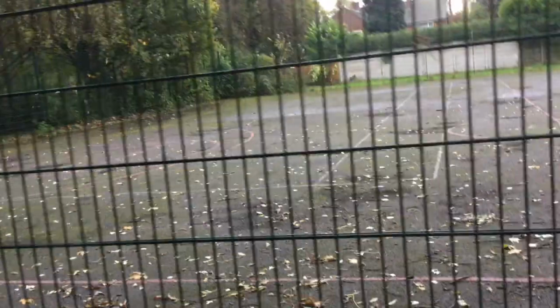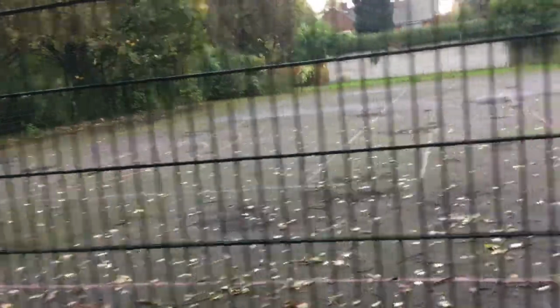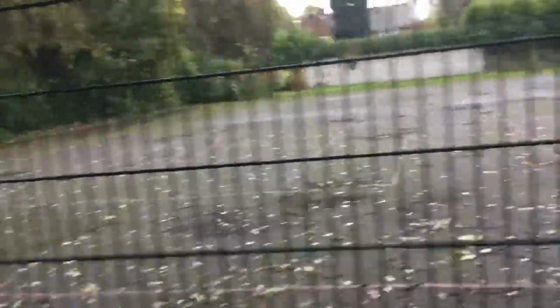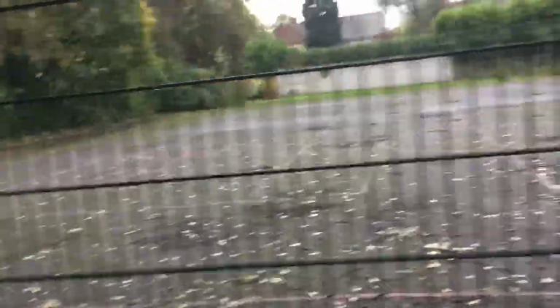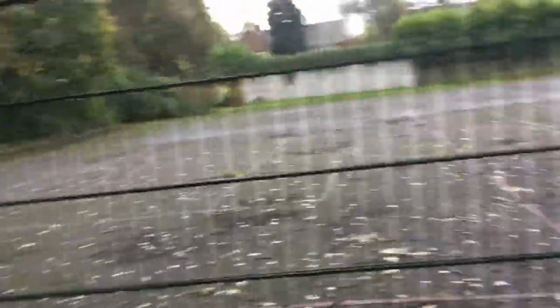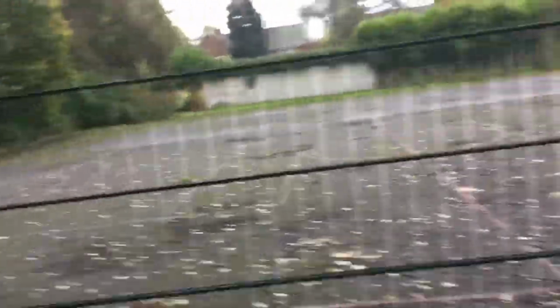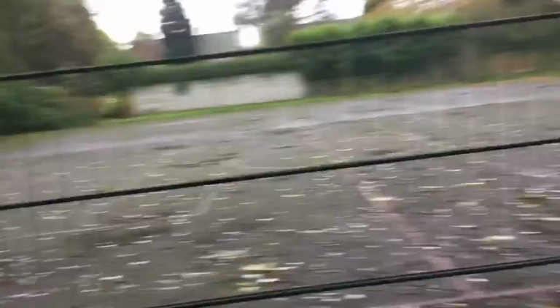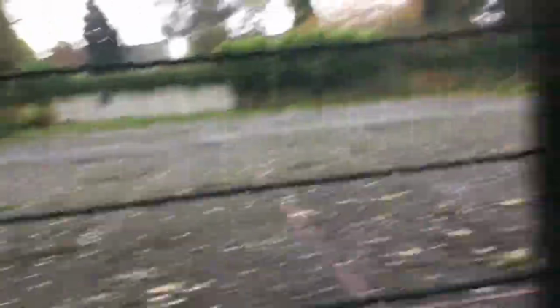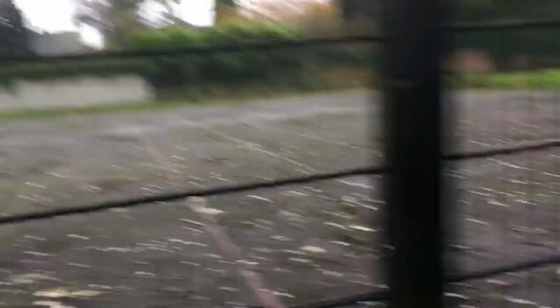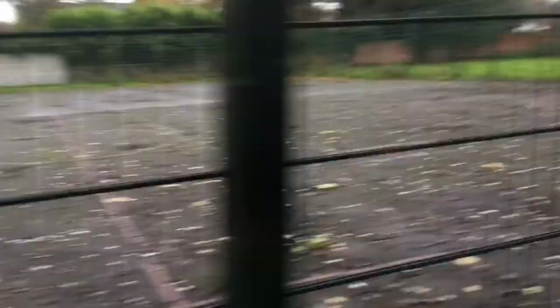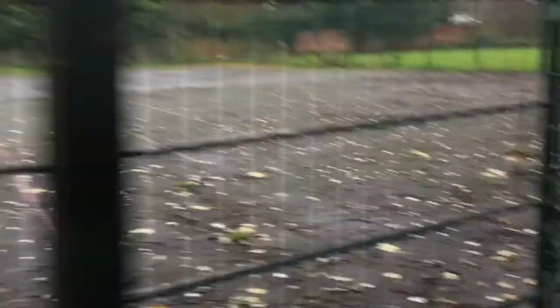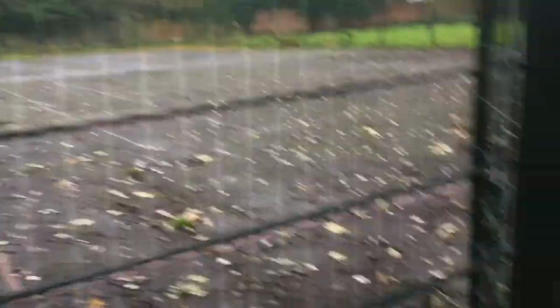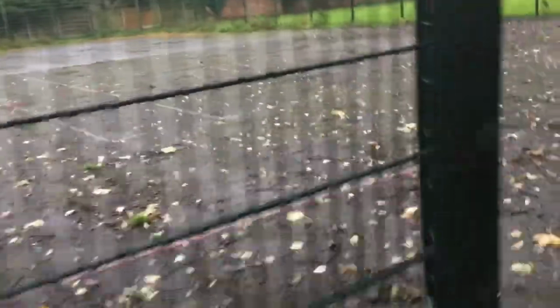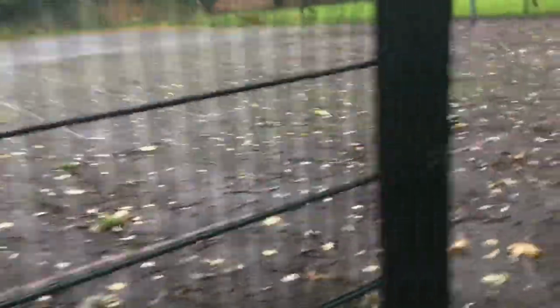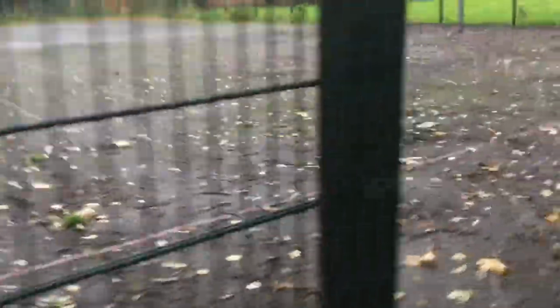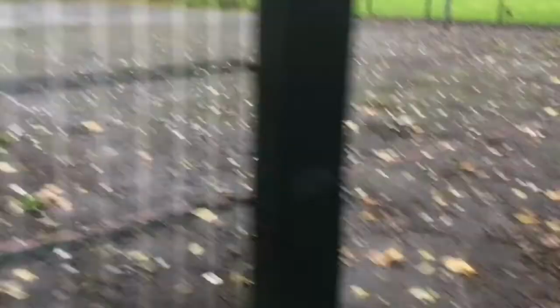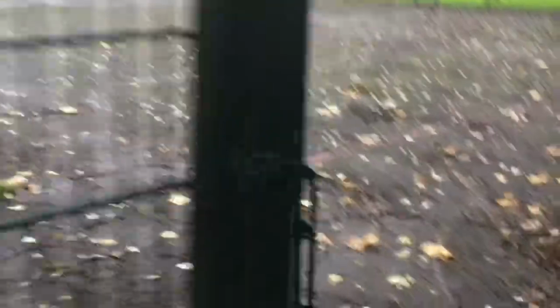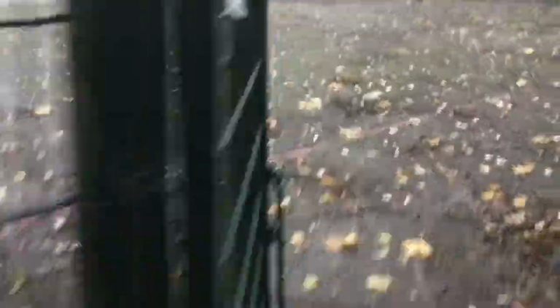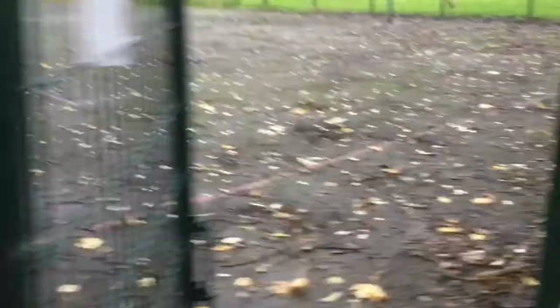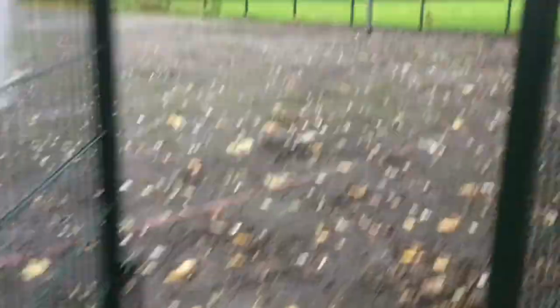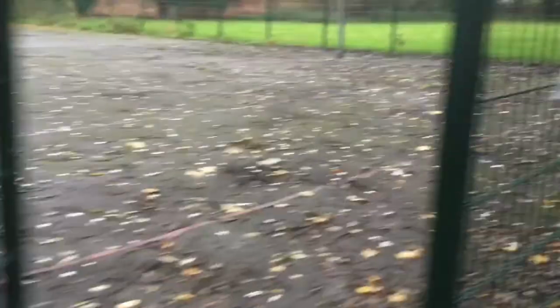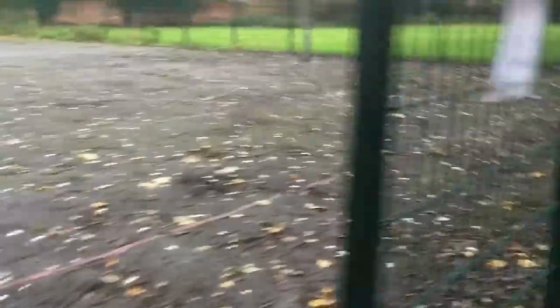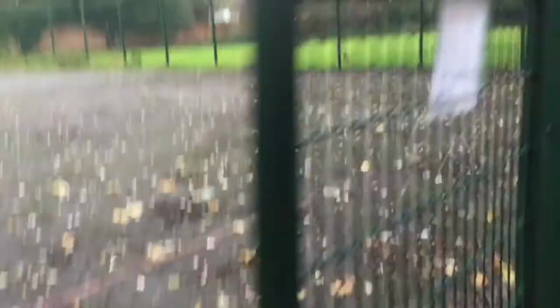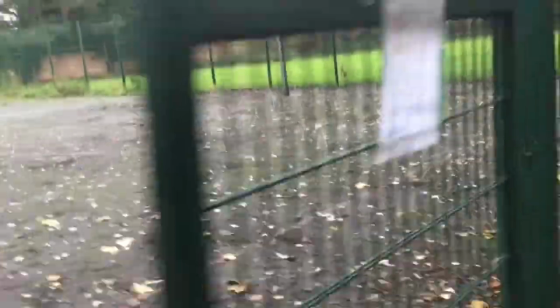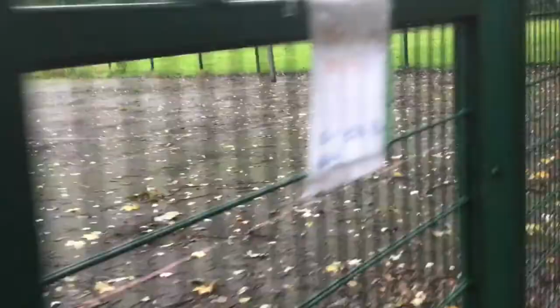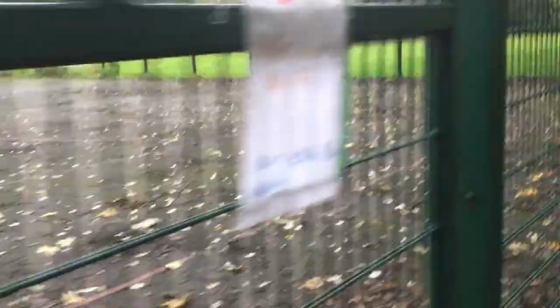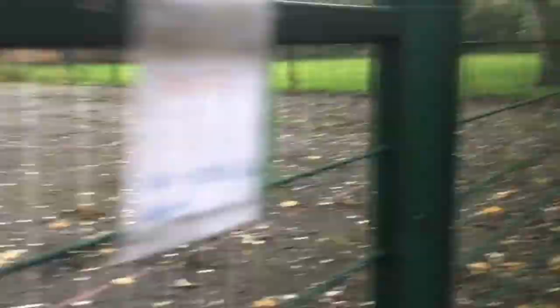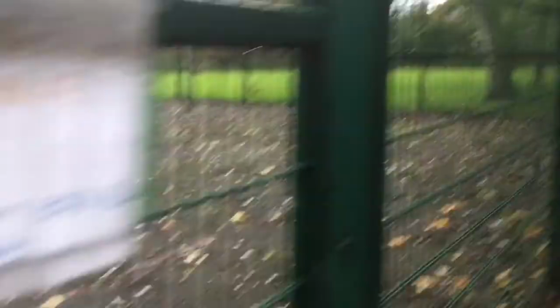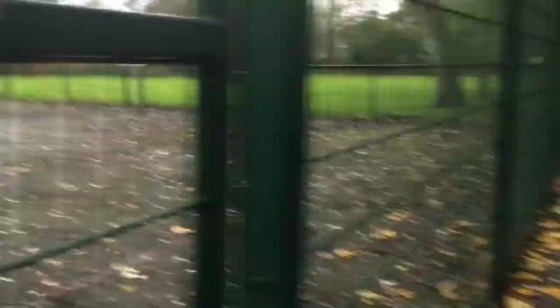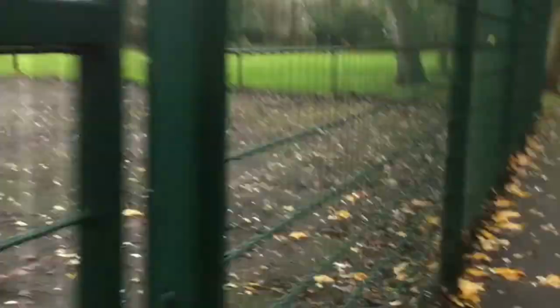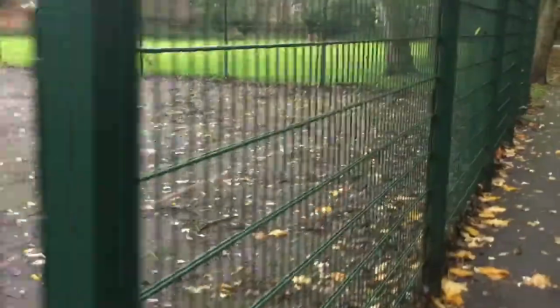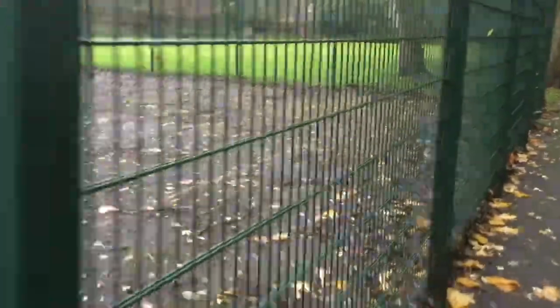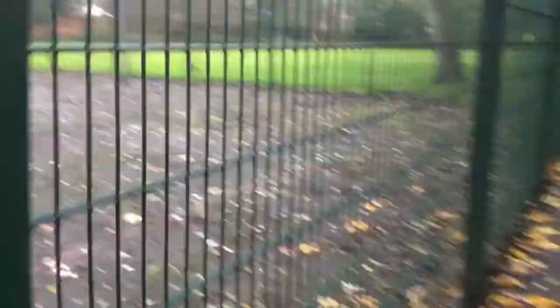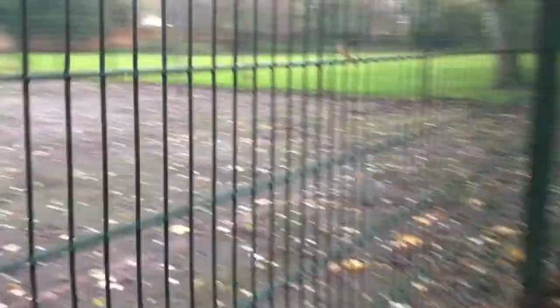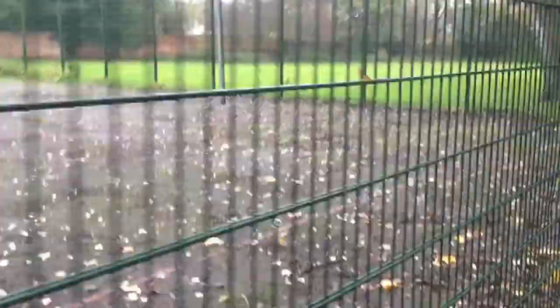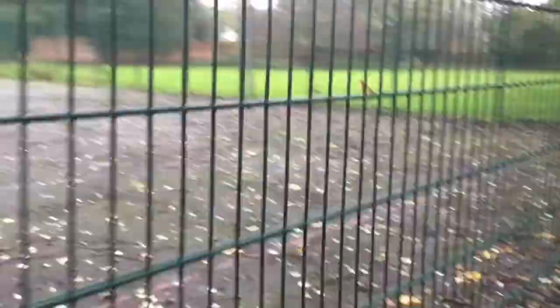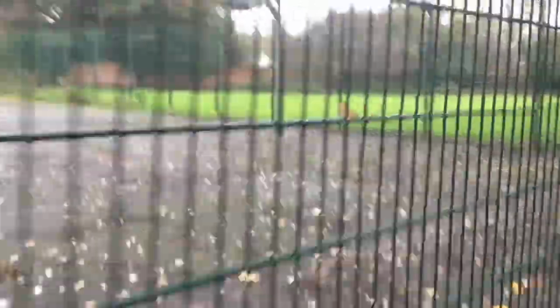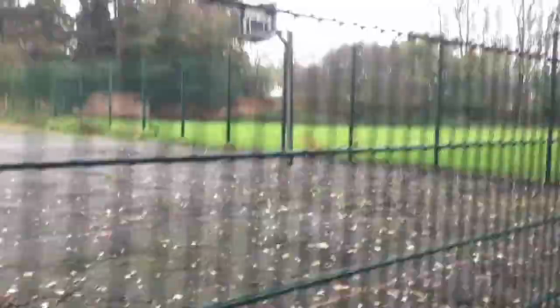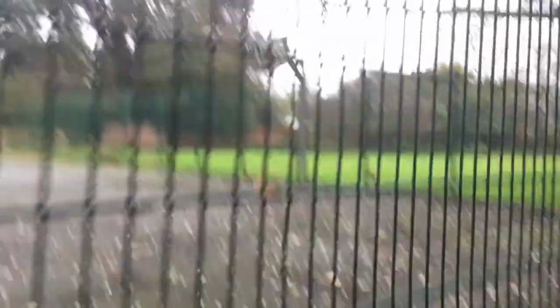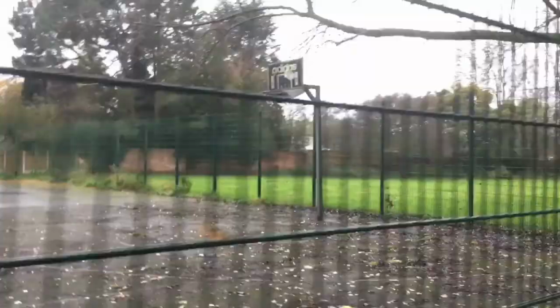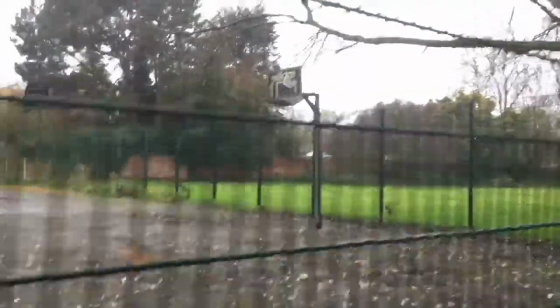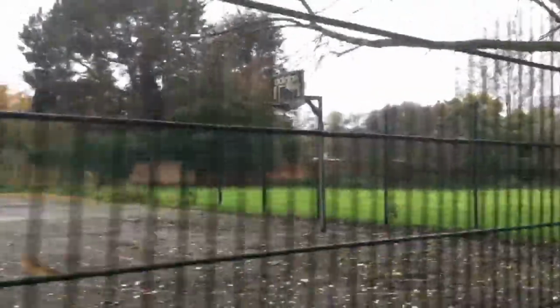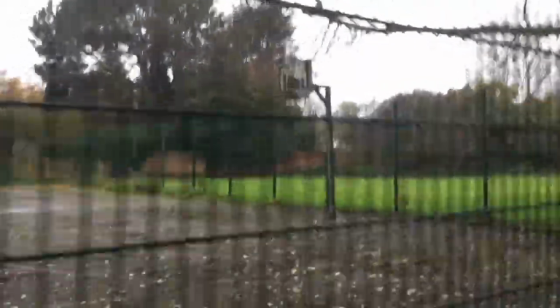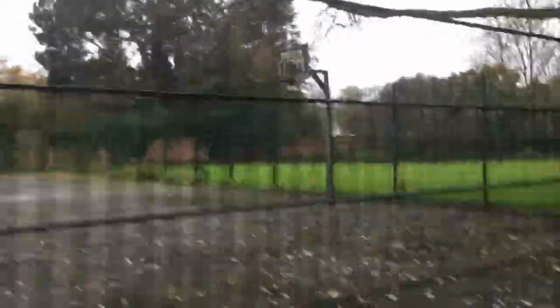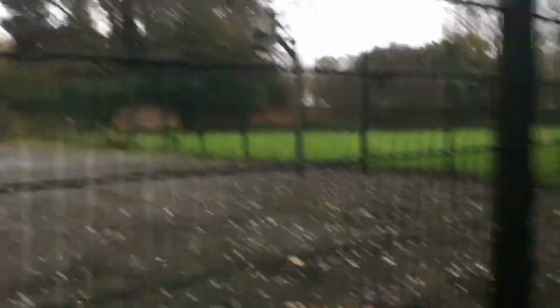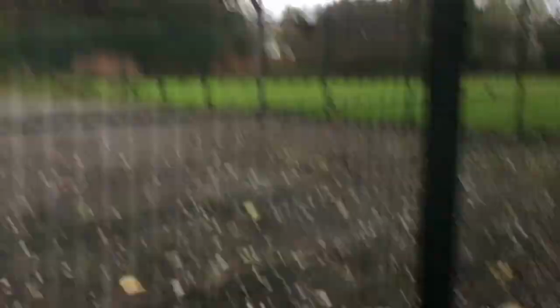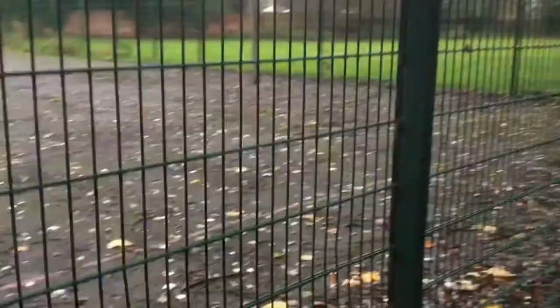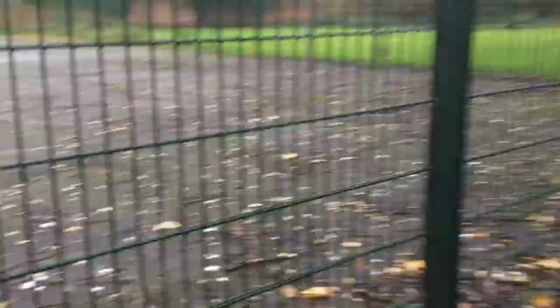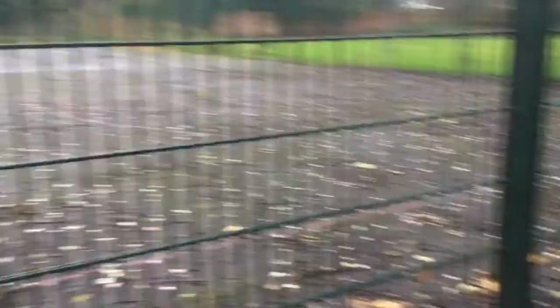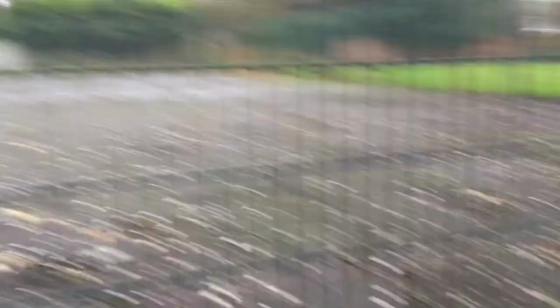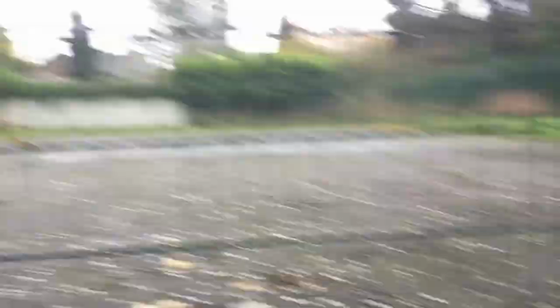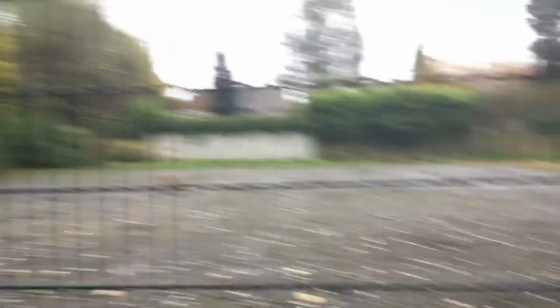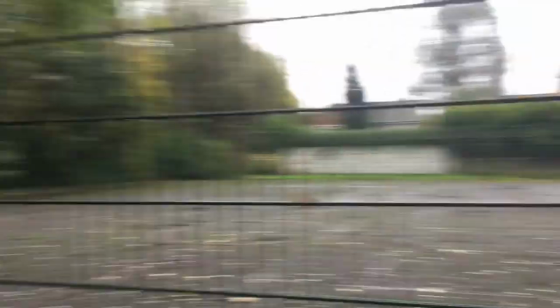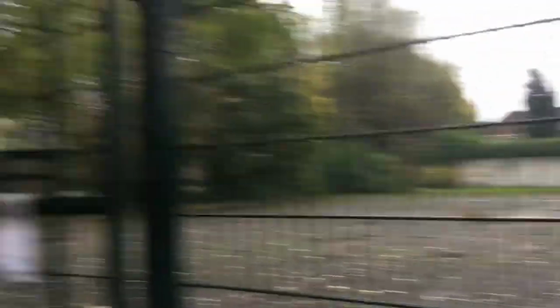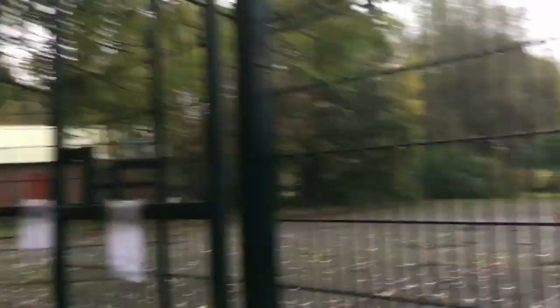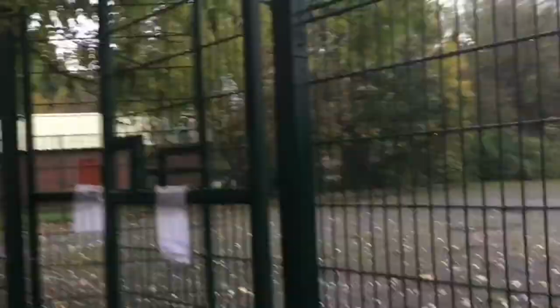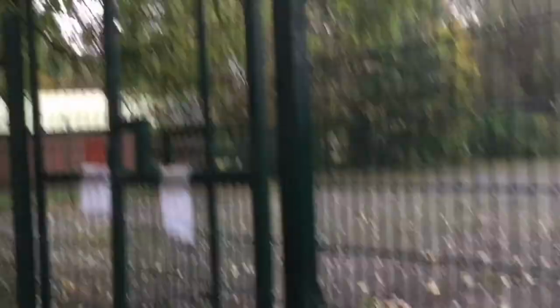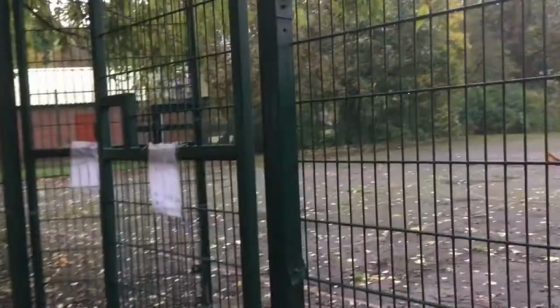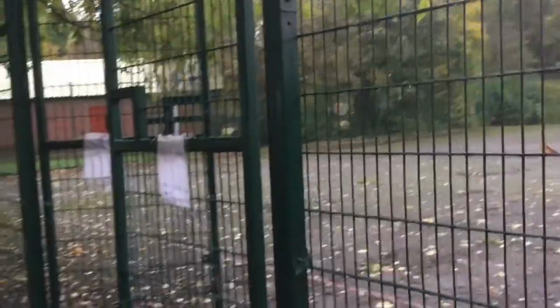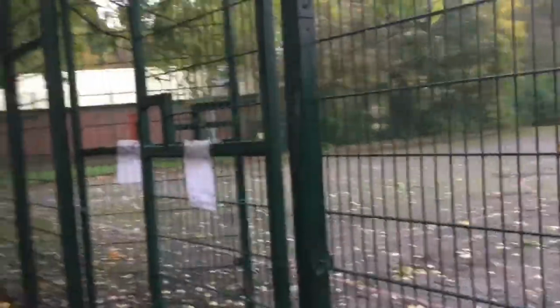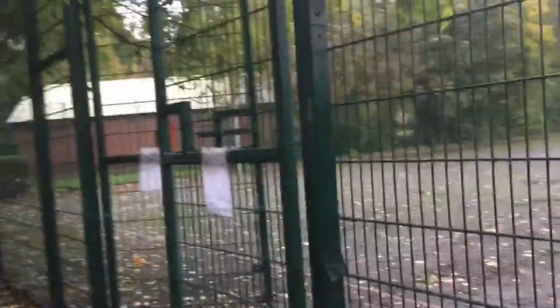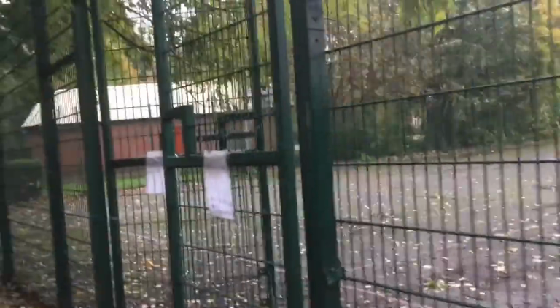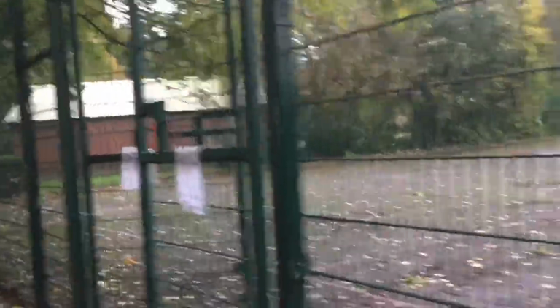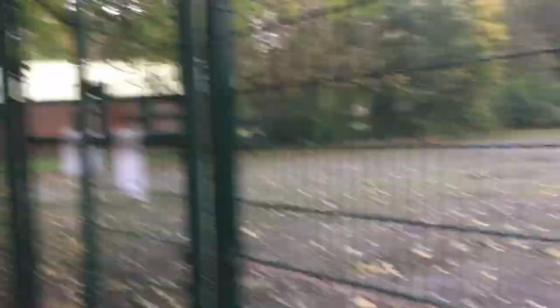Hi guys, what's up? It's Joel Pitt here back with another video and I'm here doing another tour of a park.